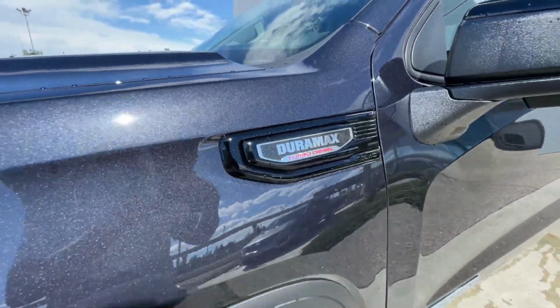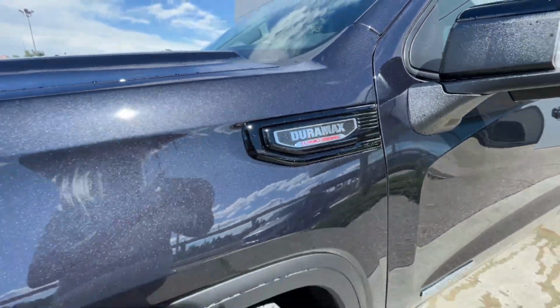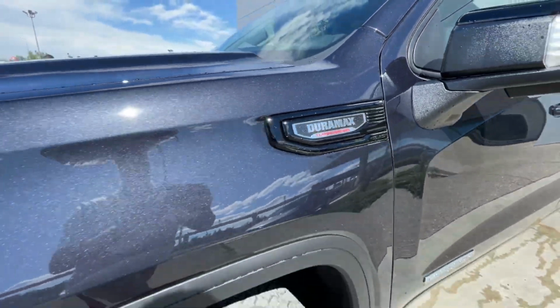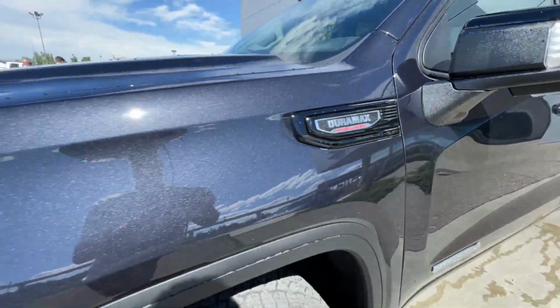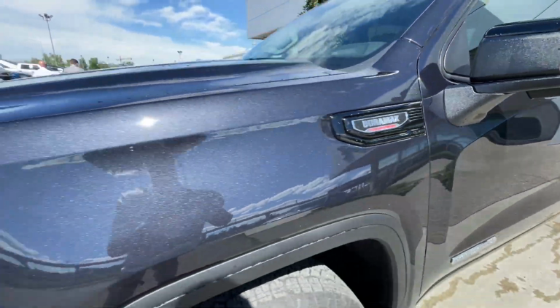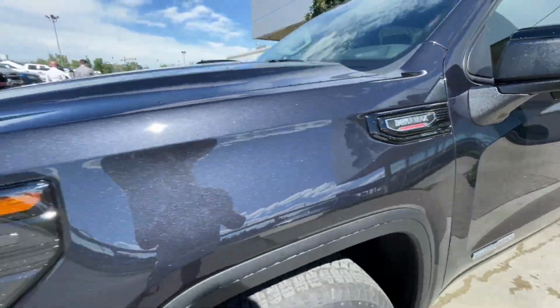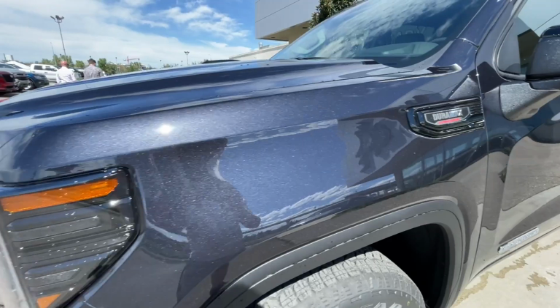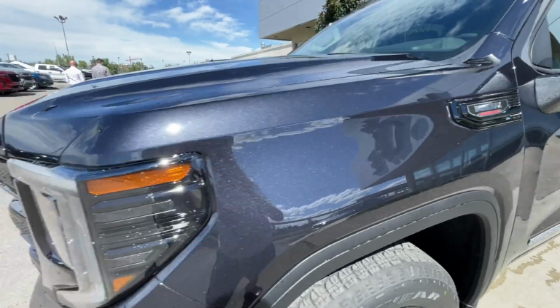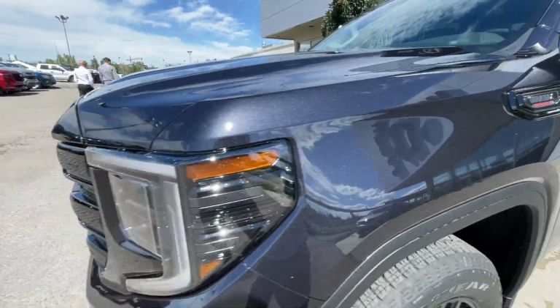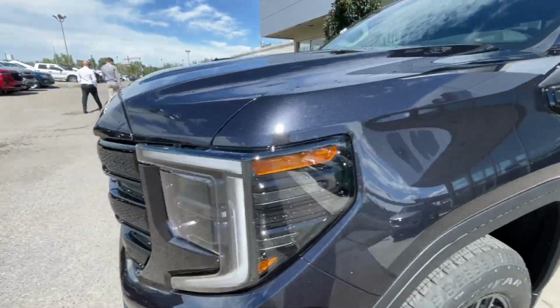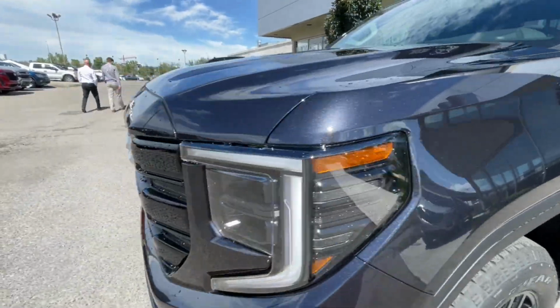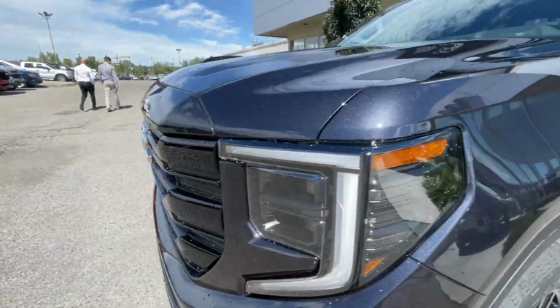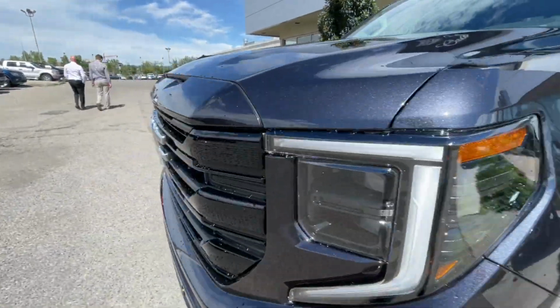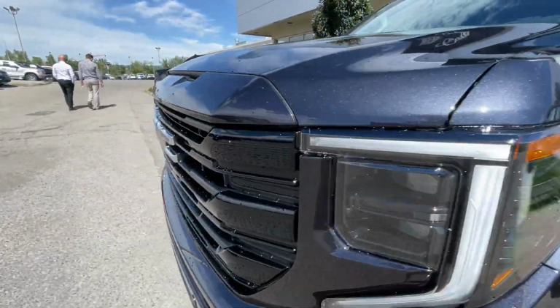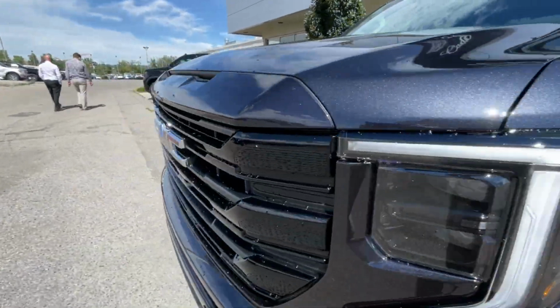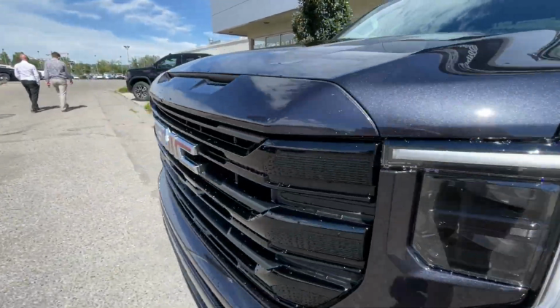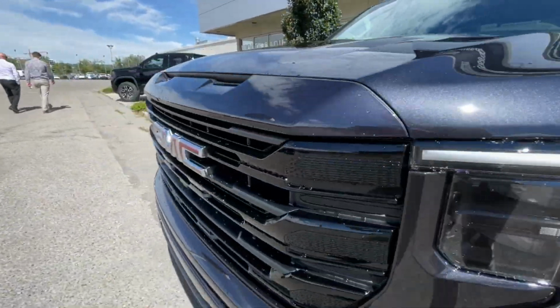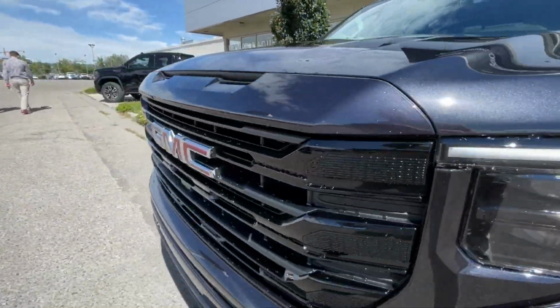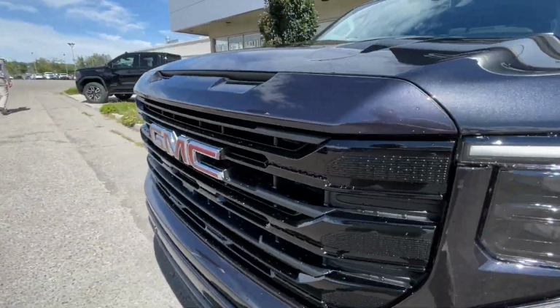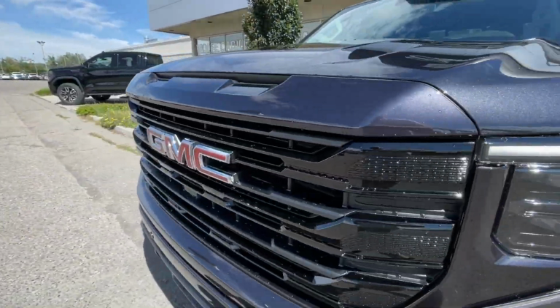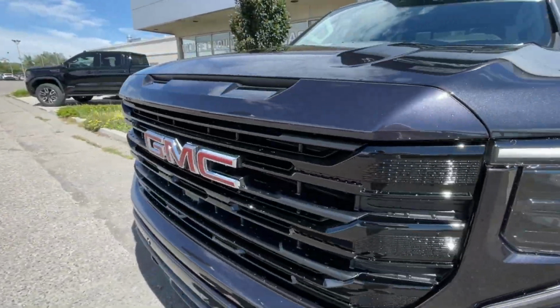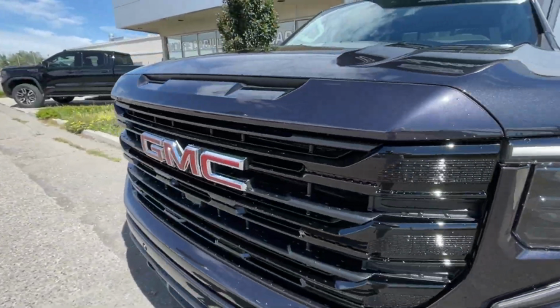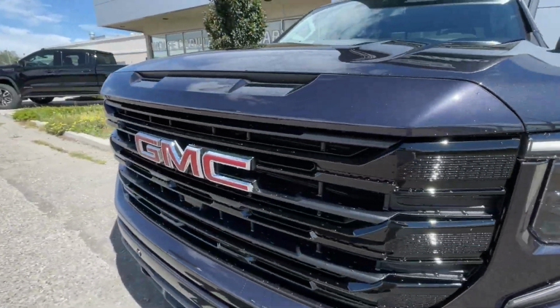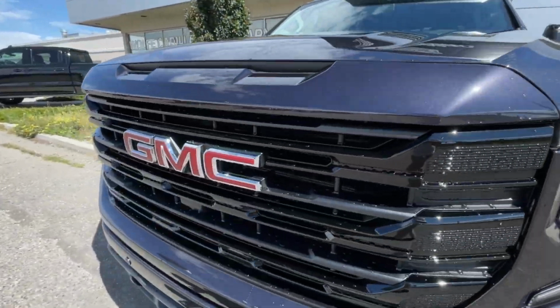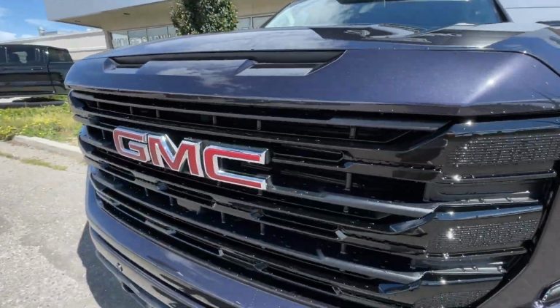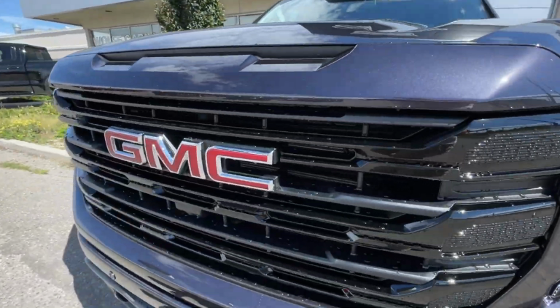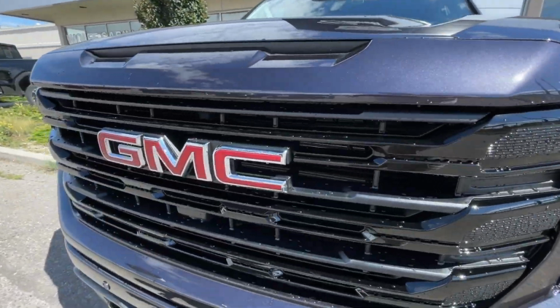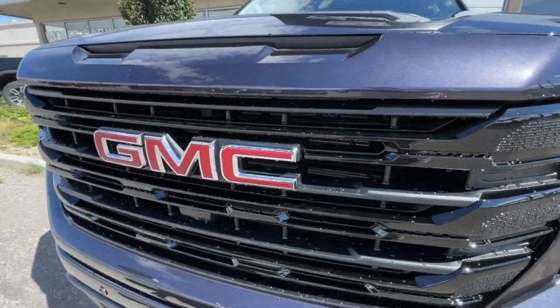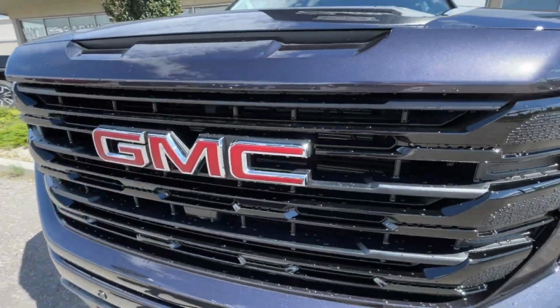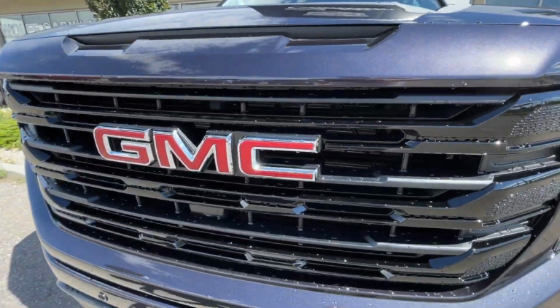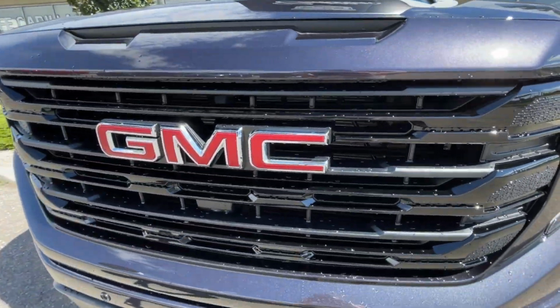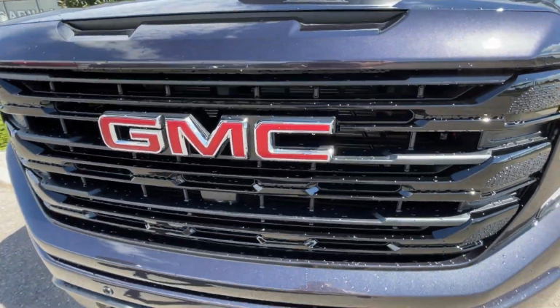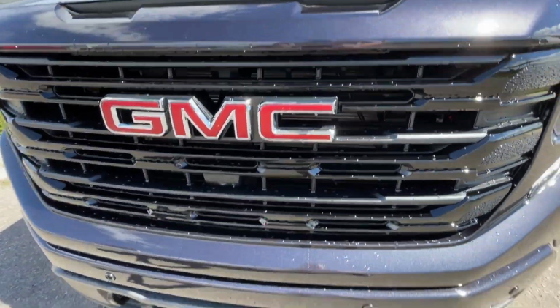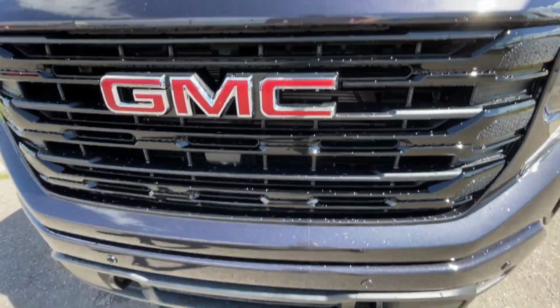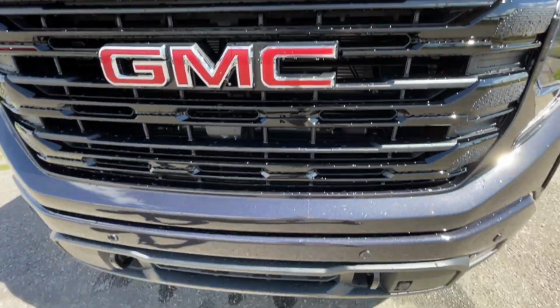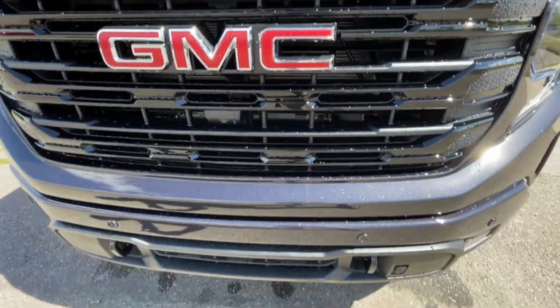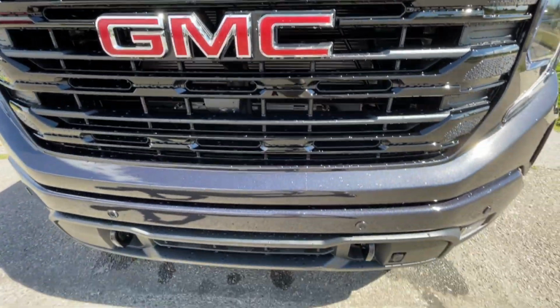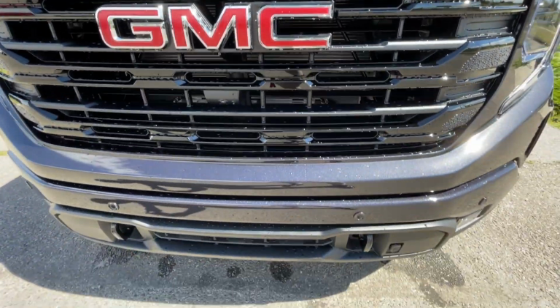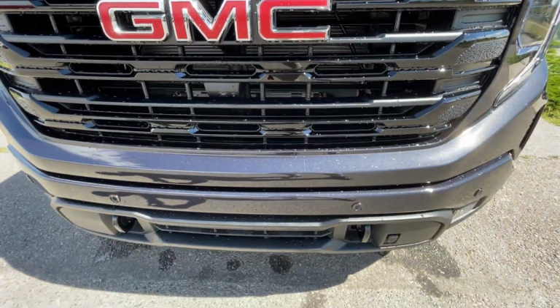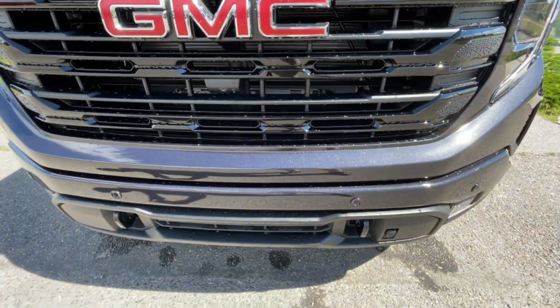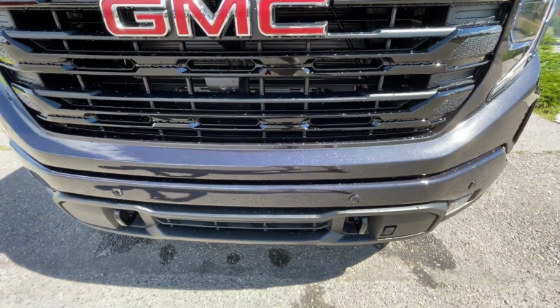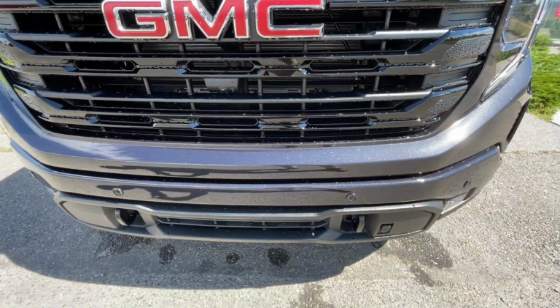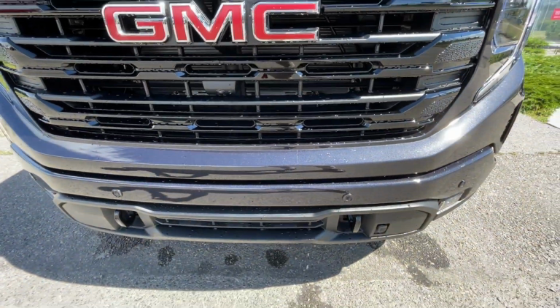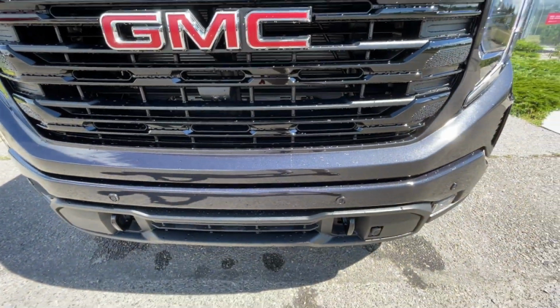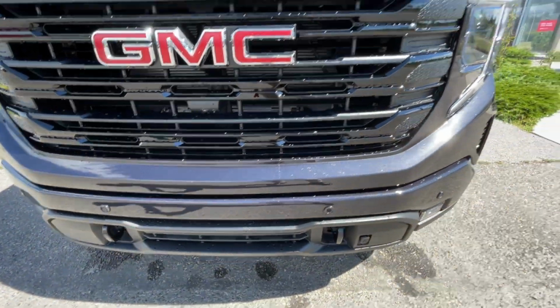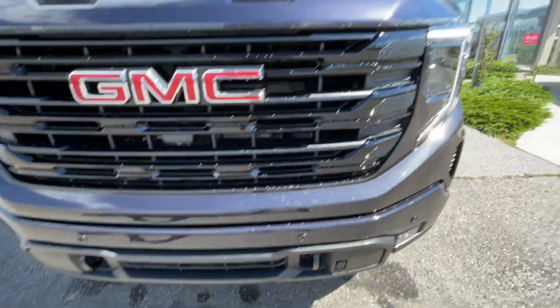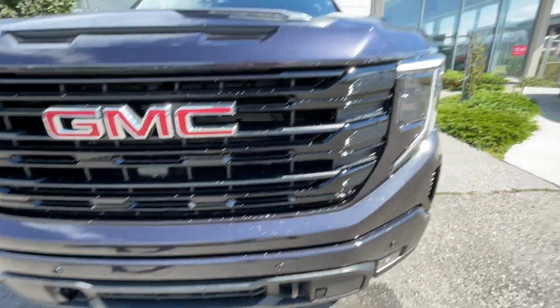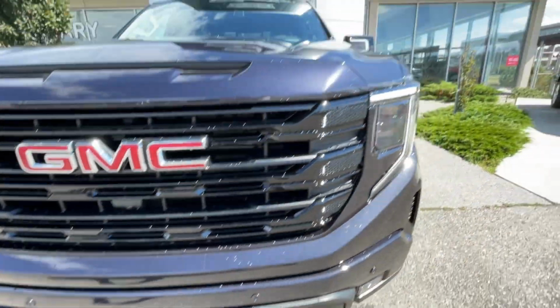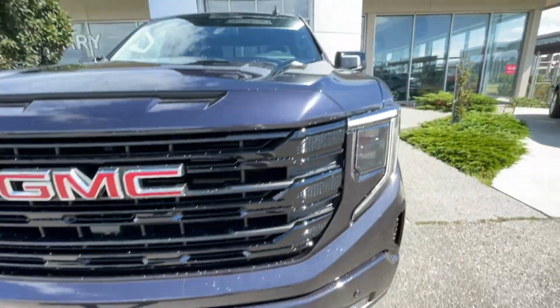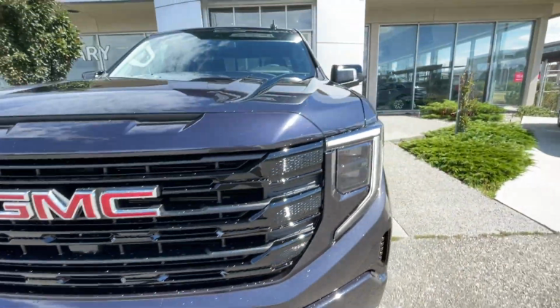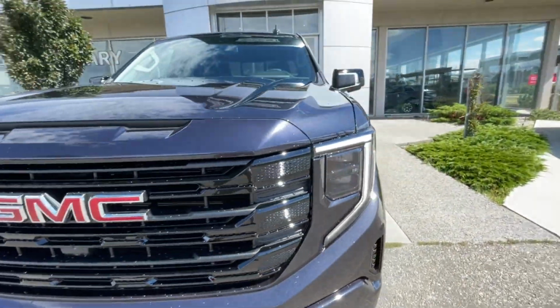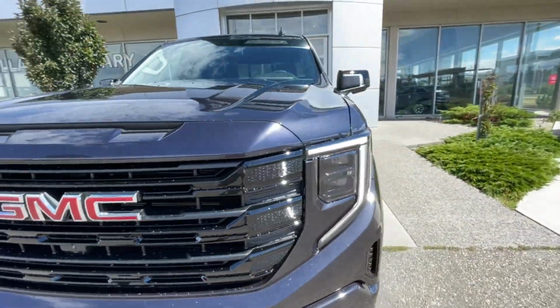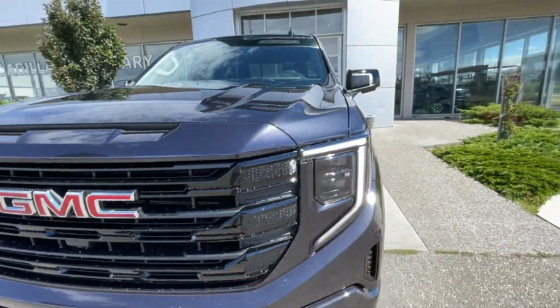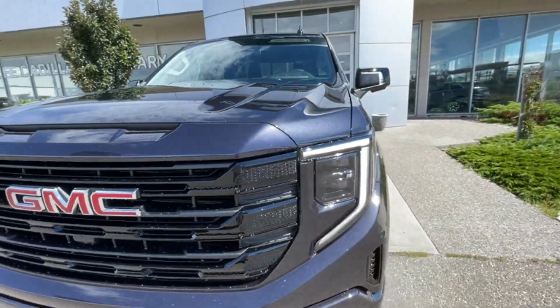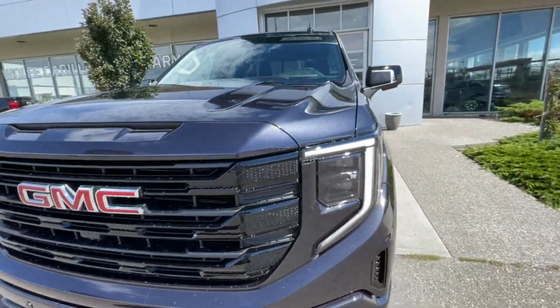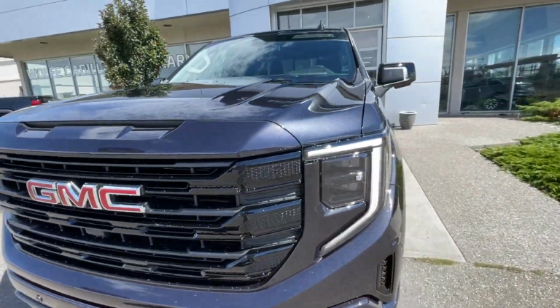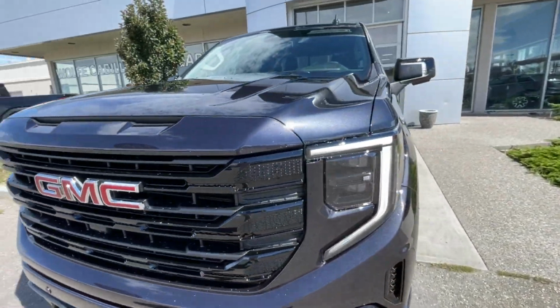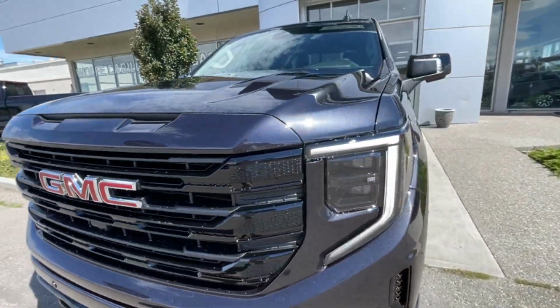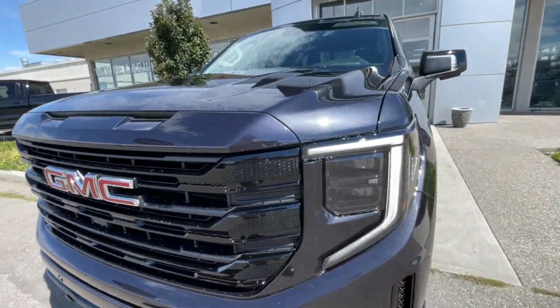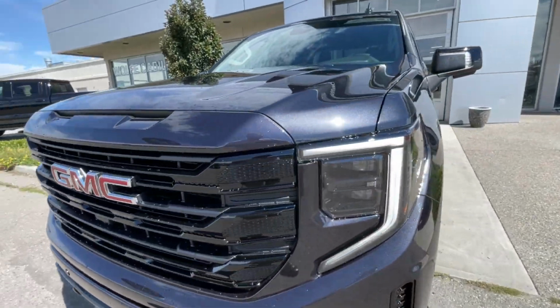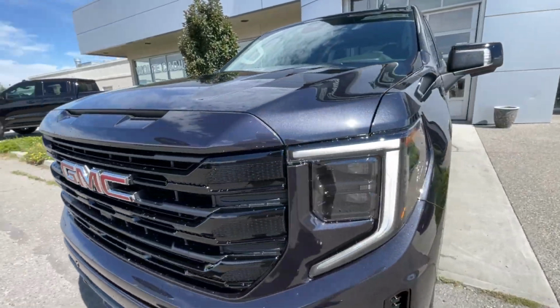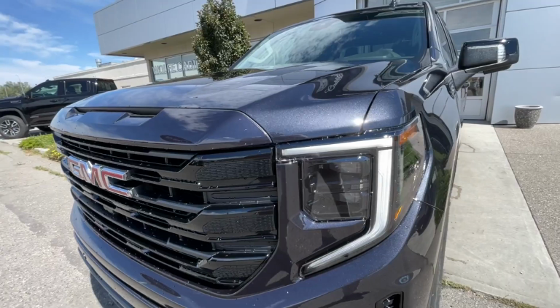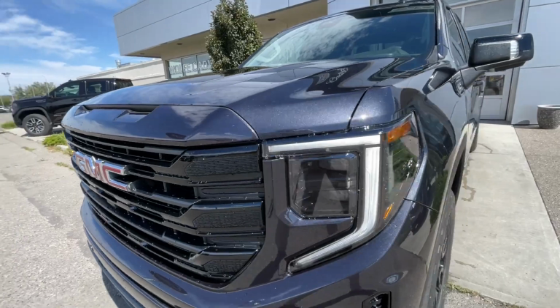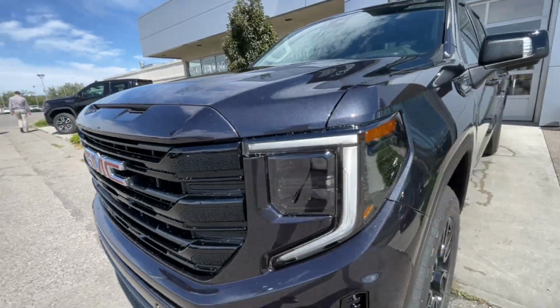Around the front of the vehicle, we have a GMC badge in the center of the grille, black recovery hooks, and LED daytime running lights and headlights.